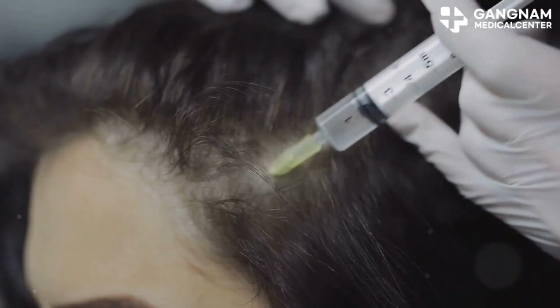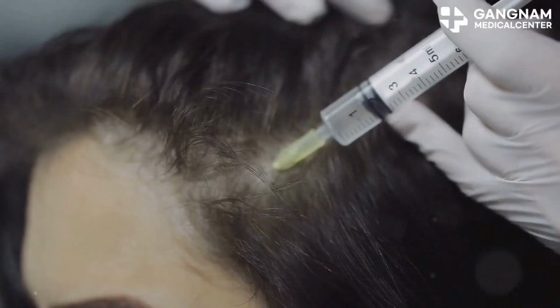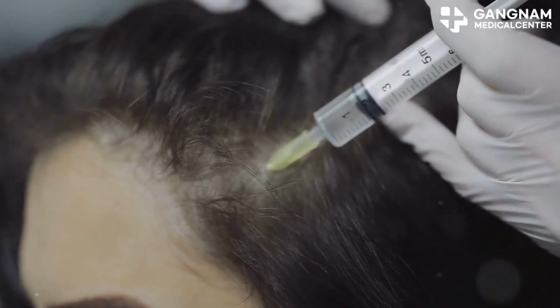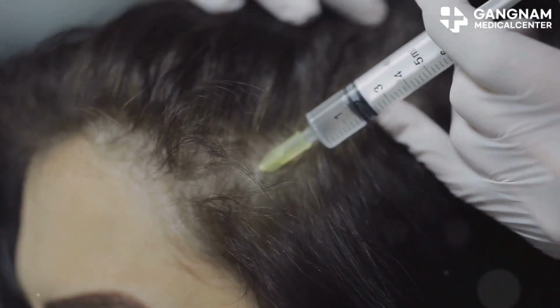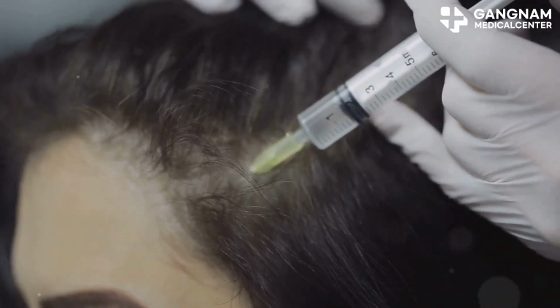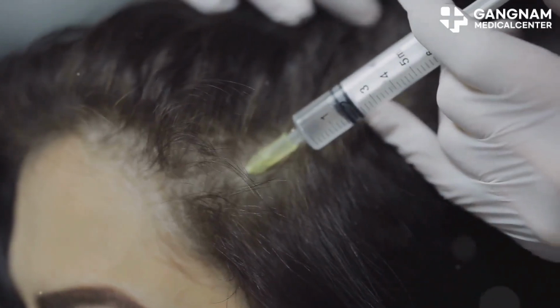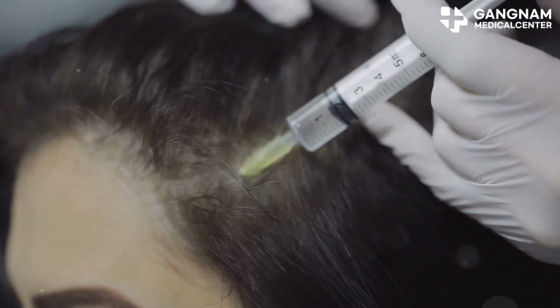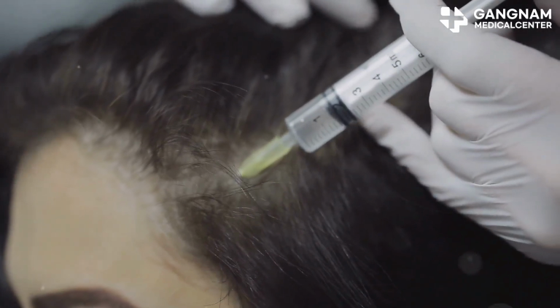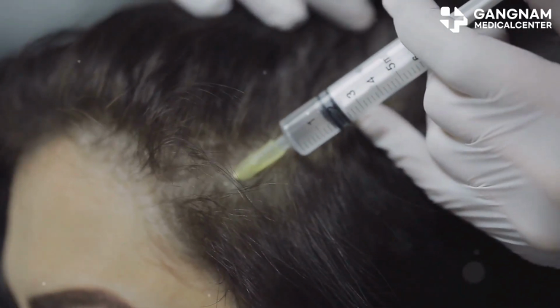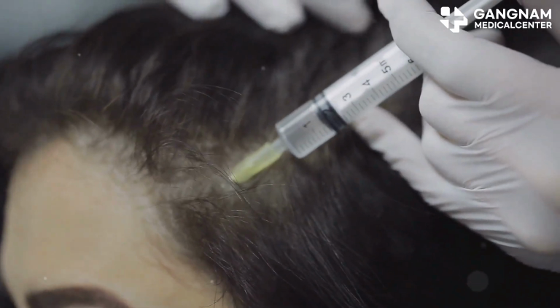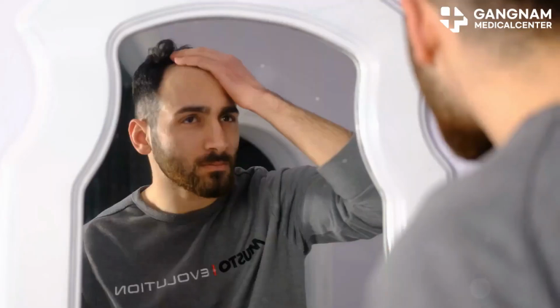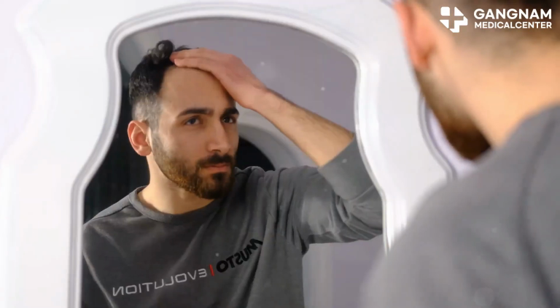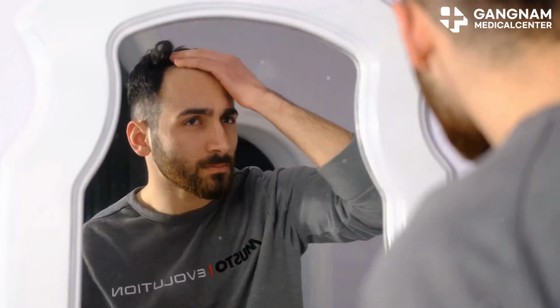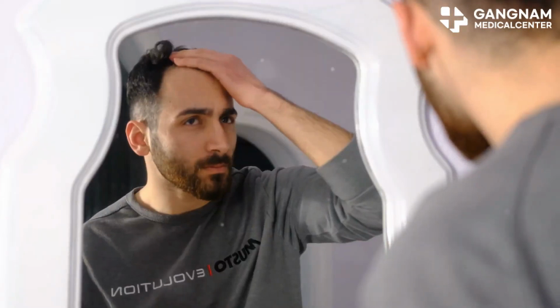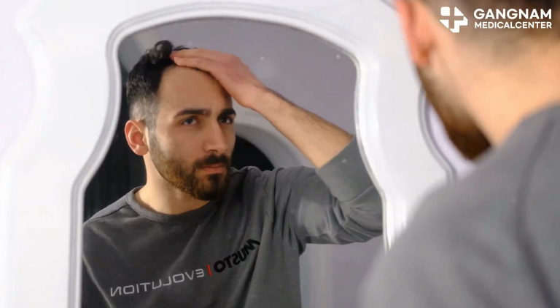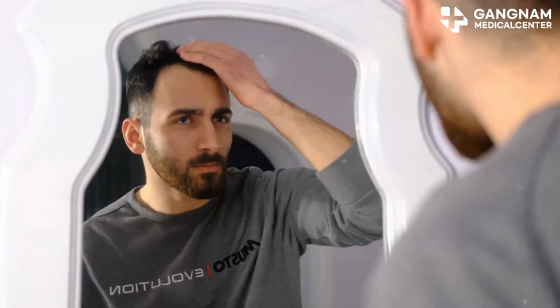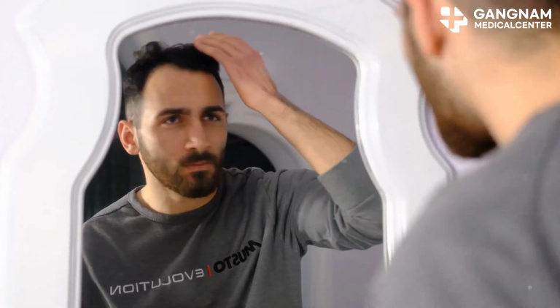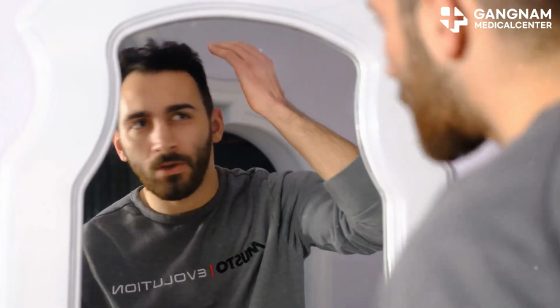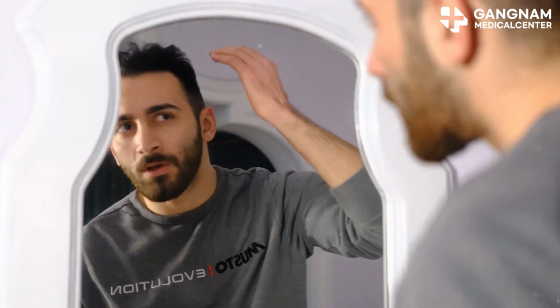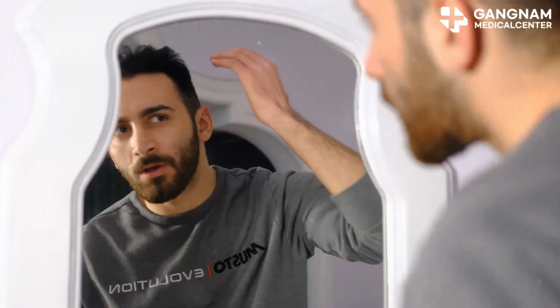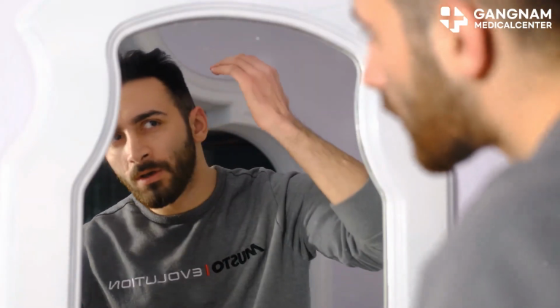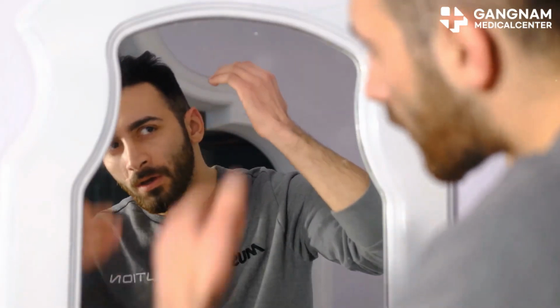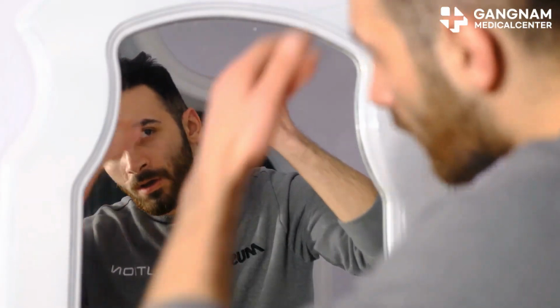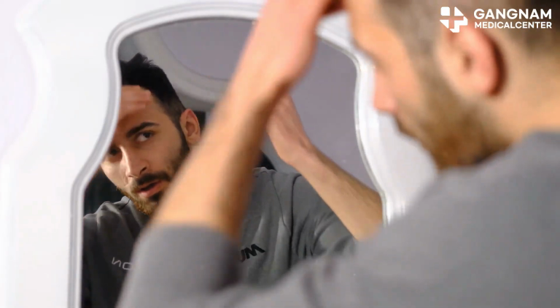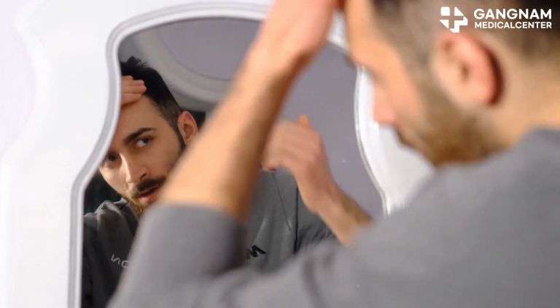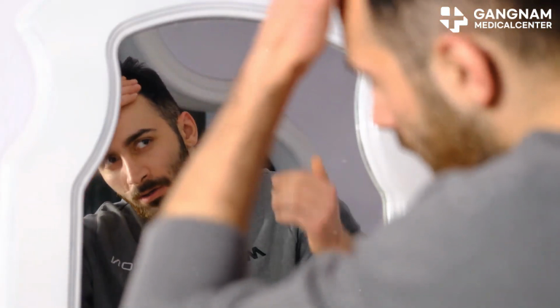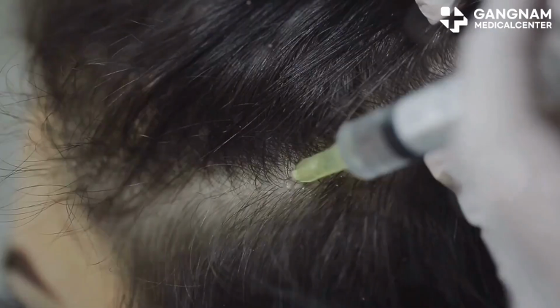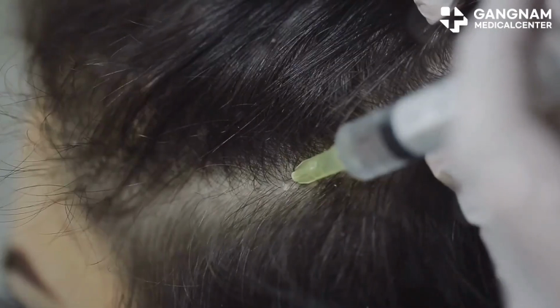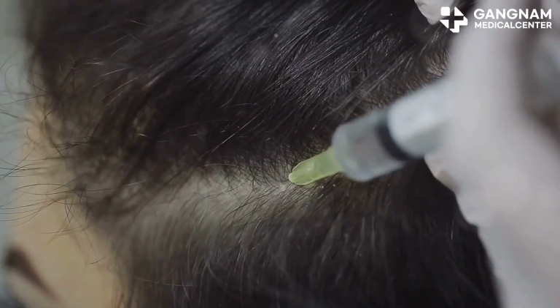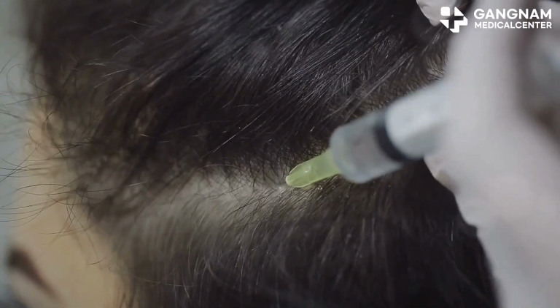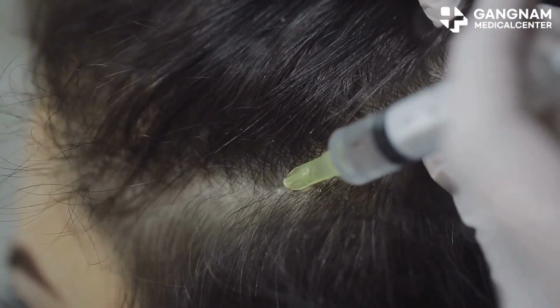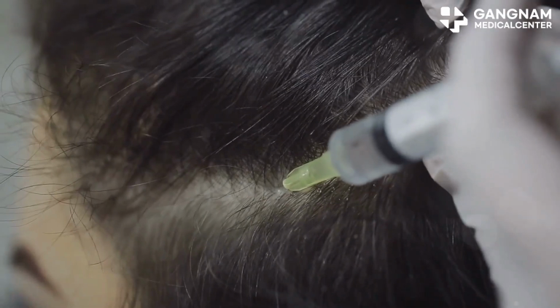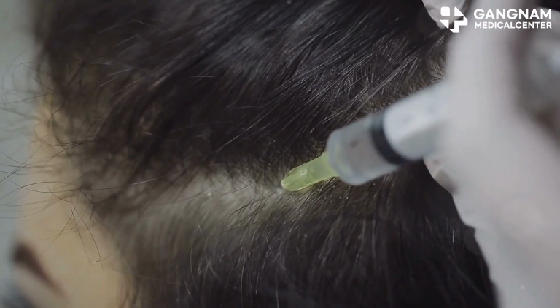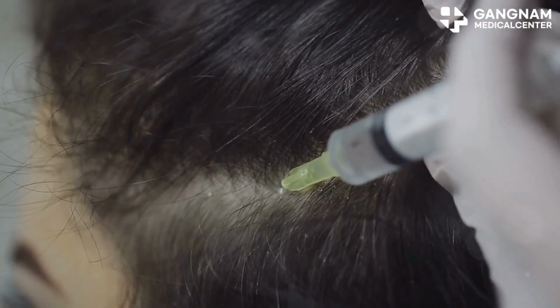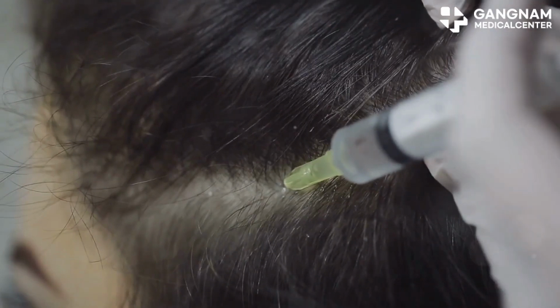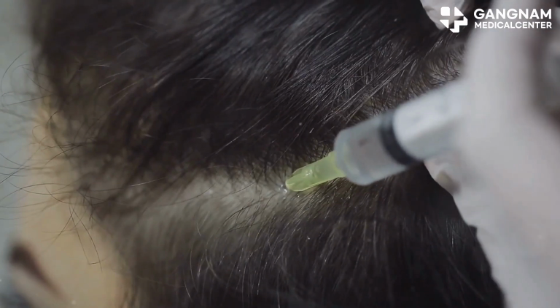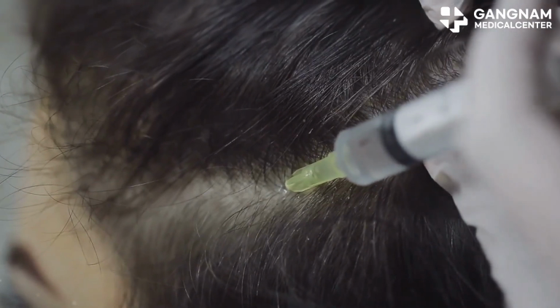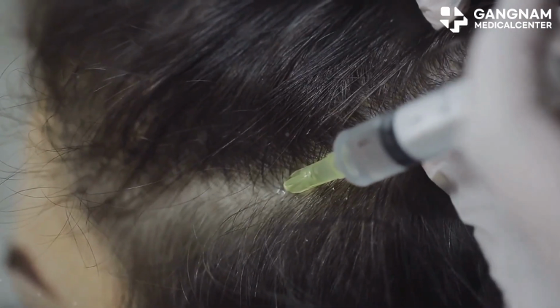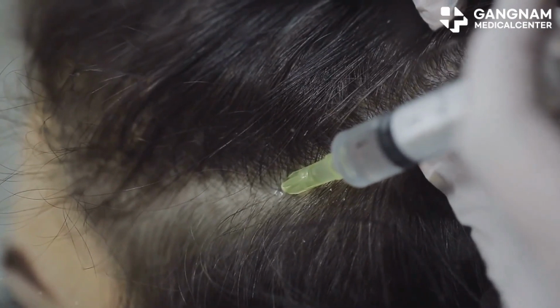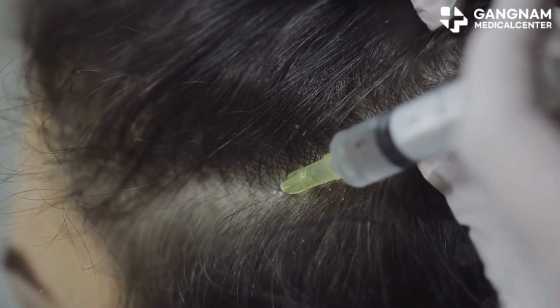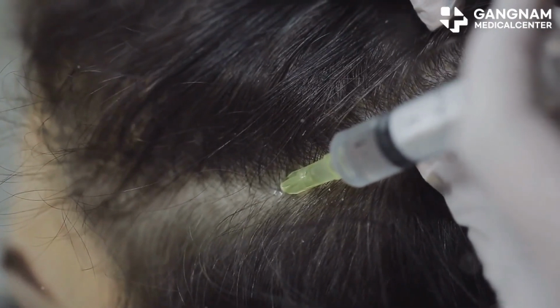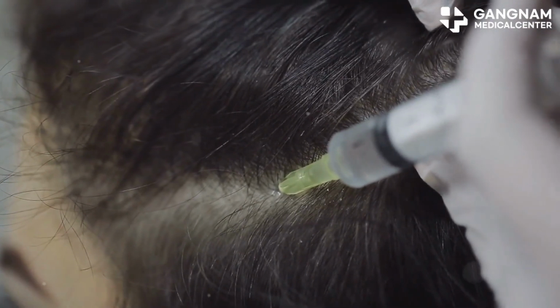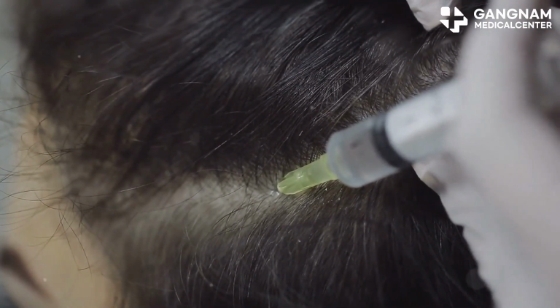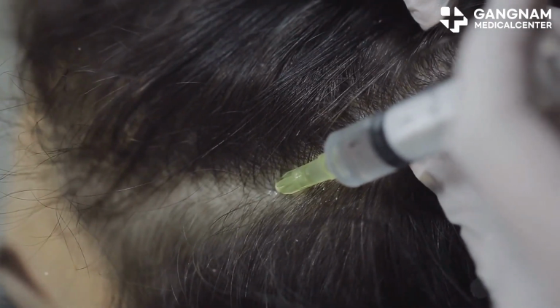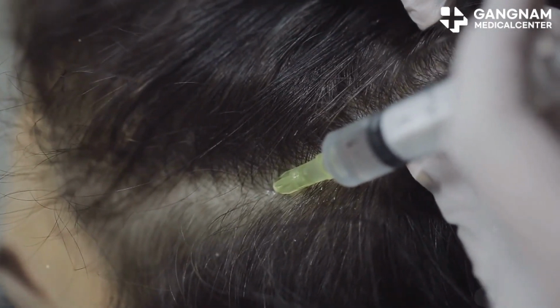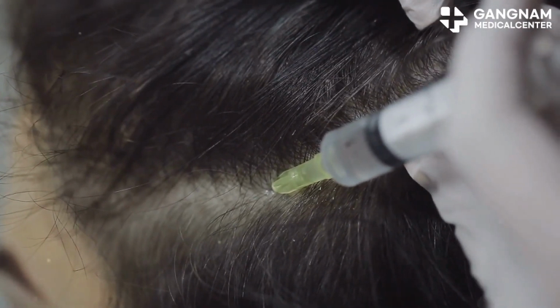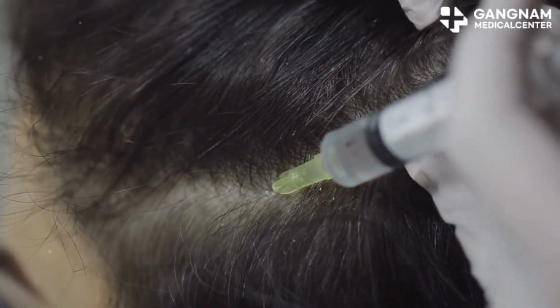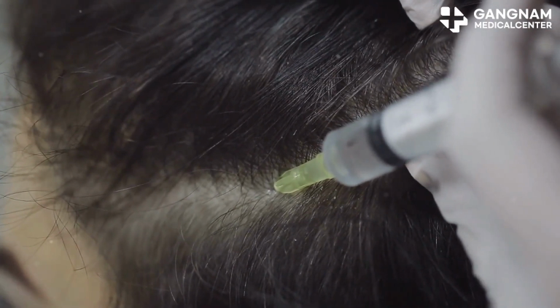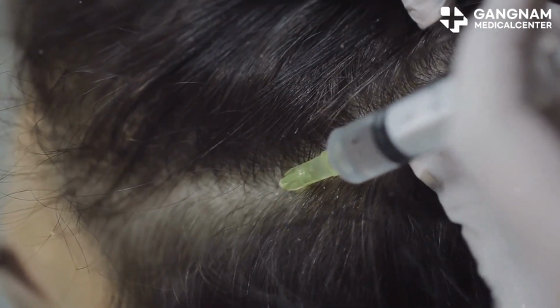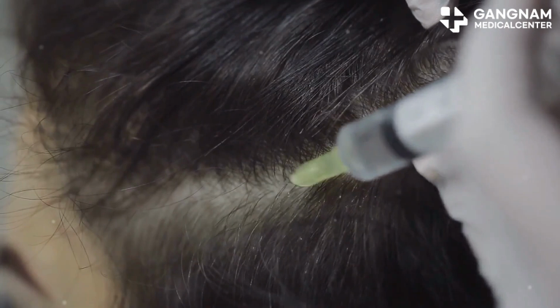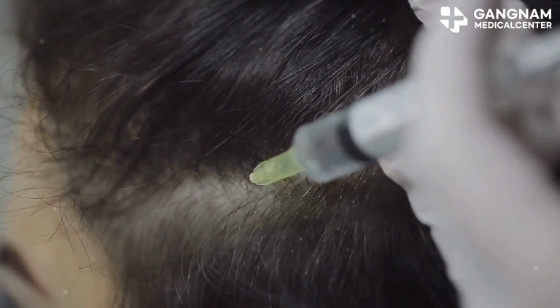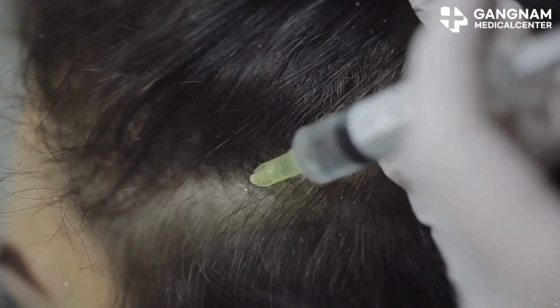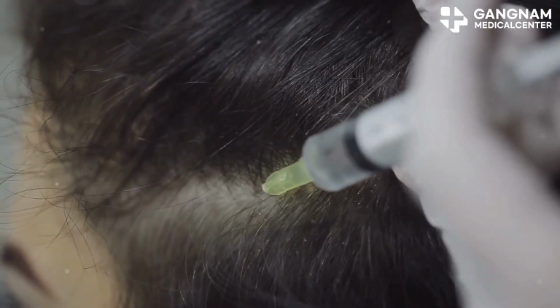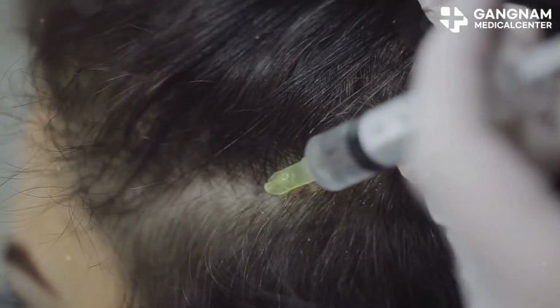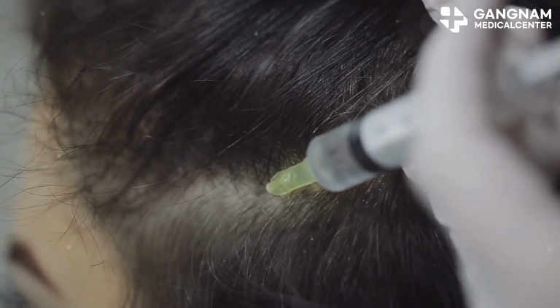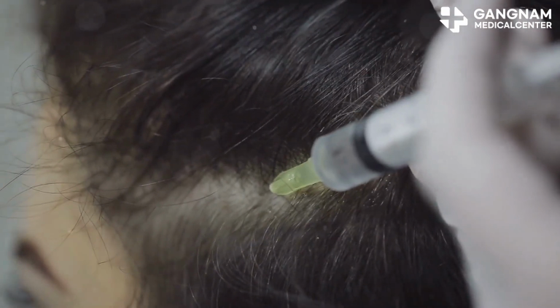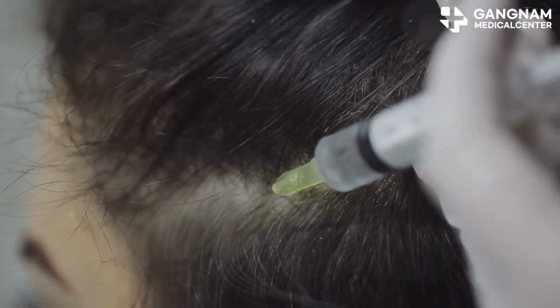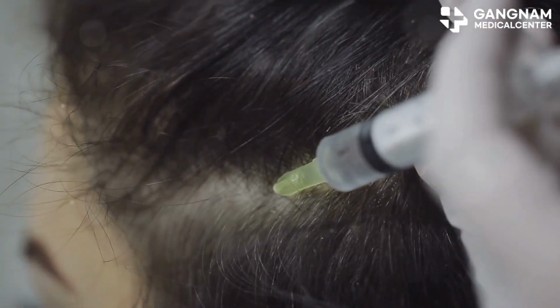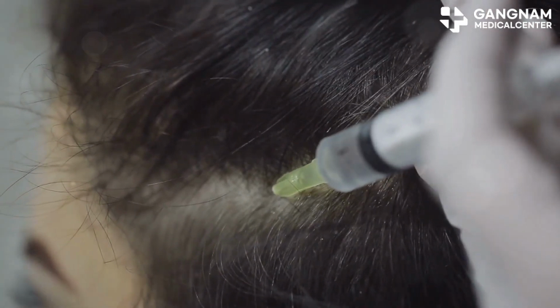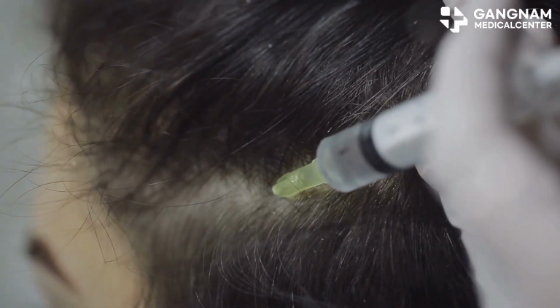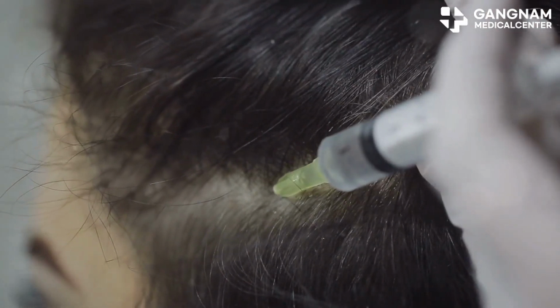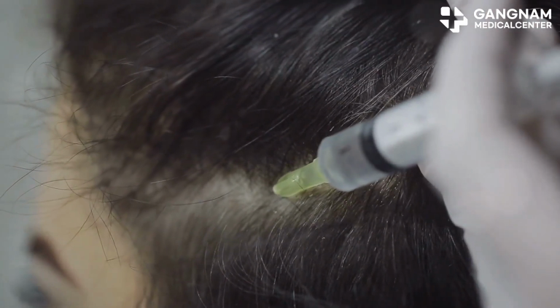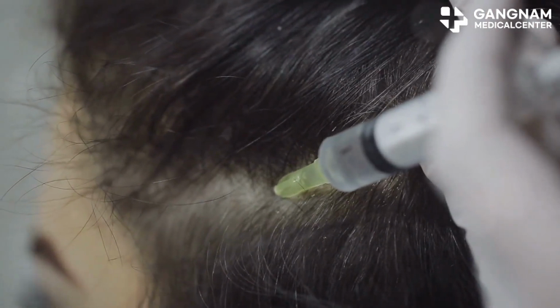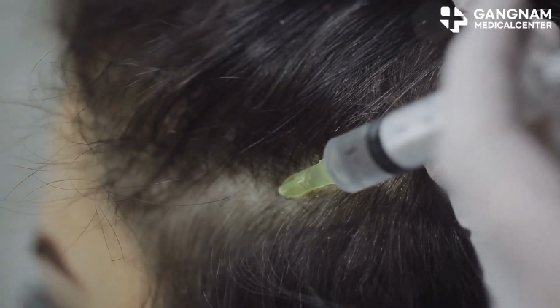Hey there. If you're struggling with hair loss, stick around because you're about to hear some amazing success stories with stem cell hair therapy.